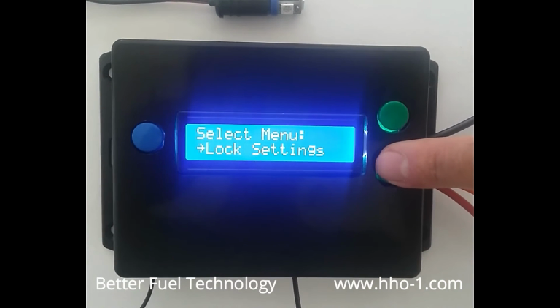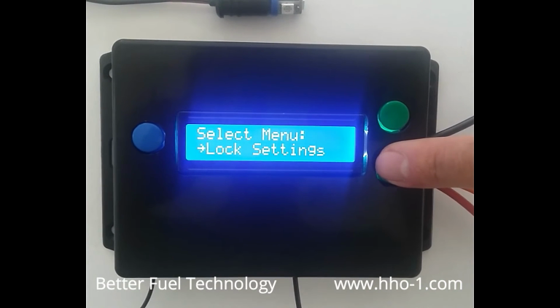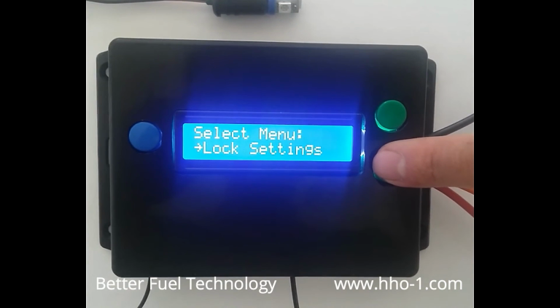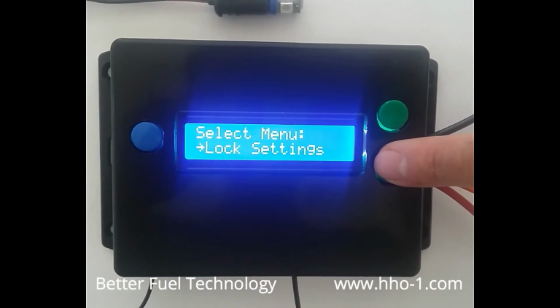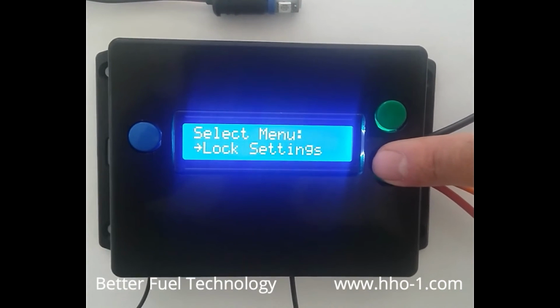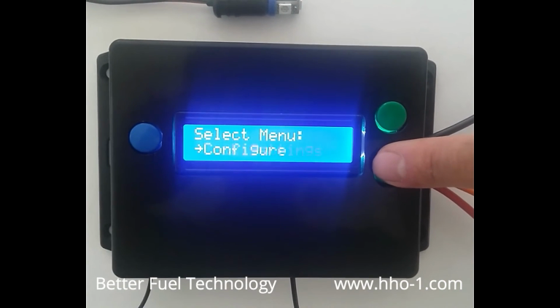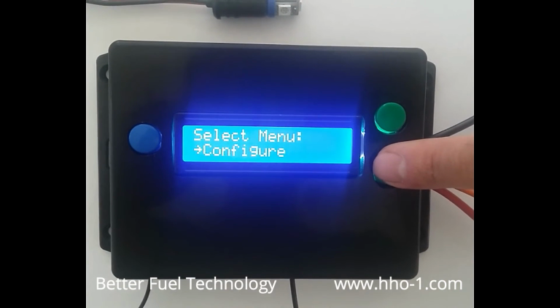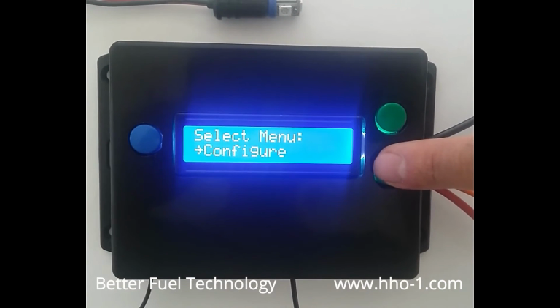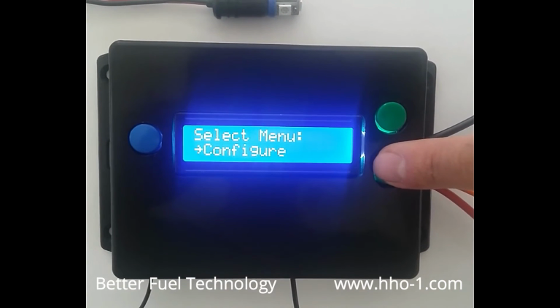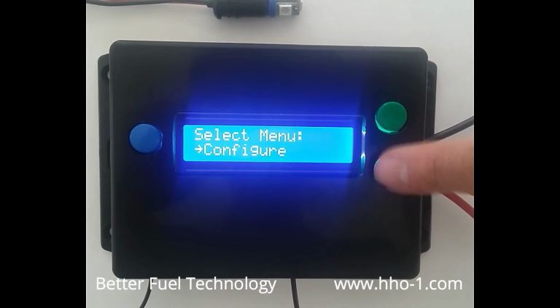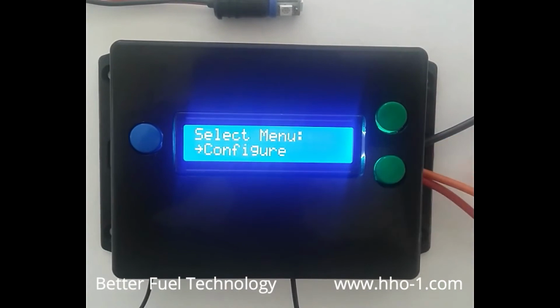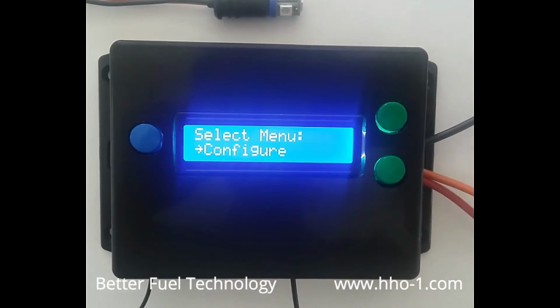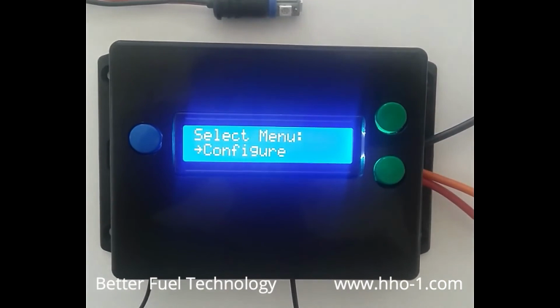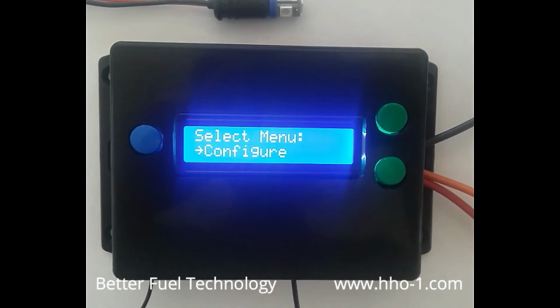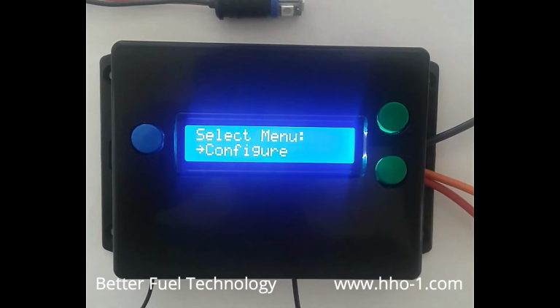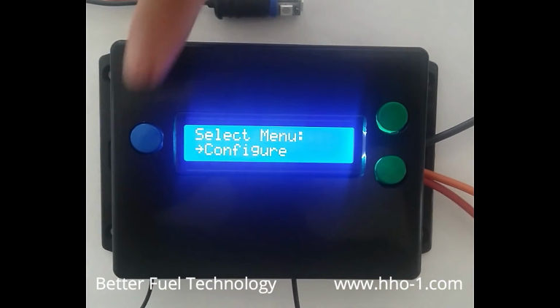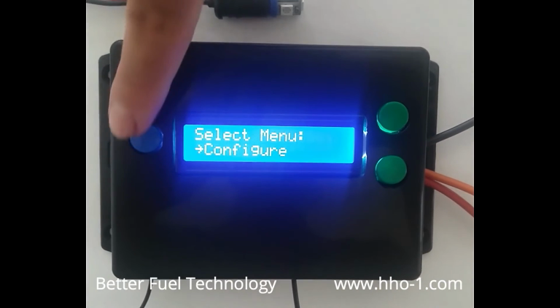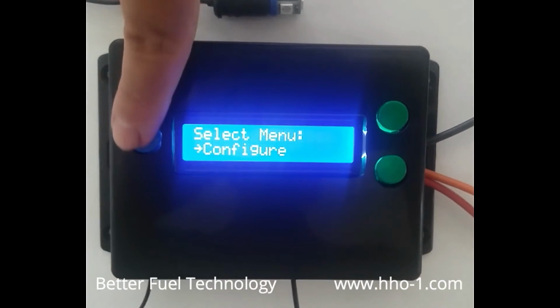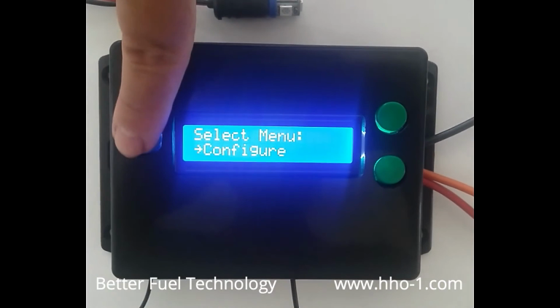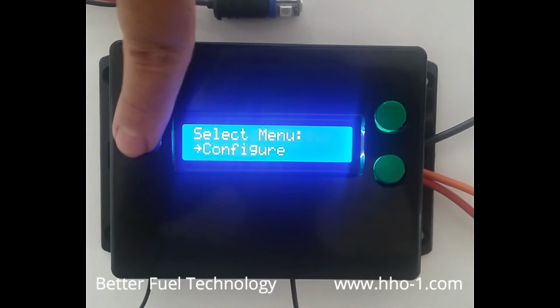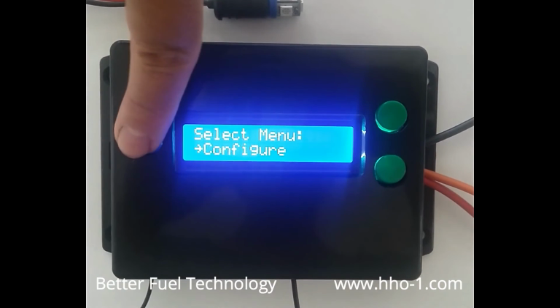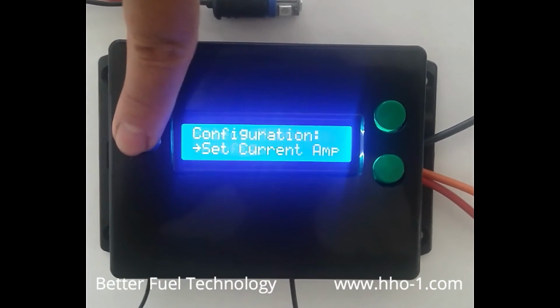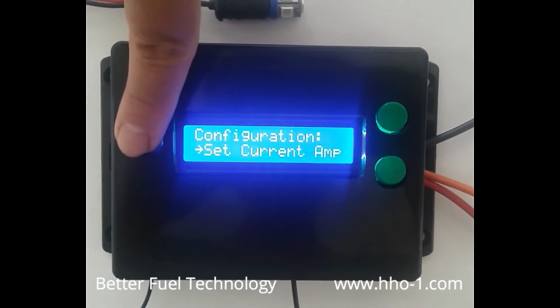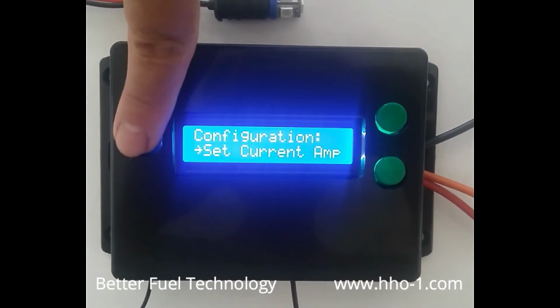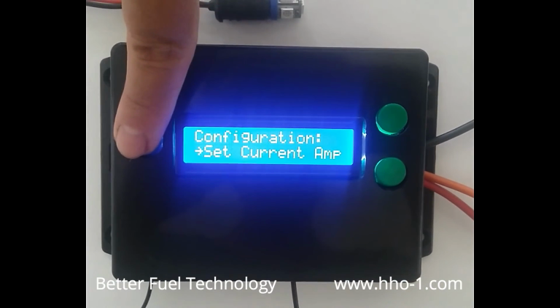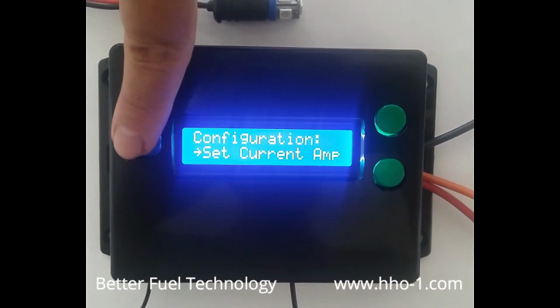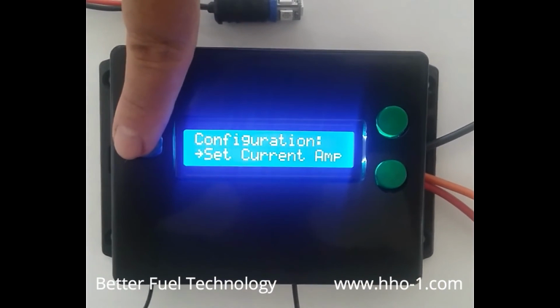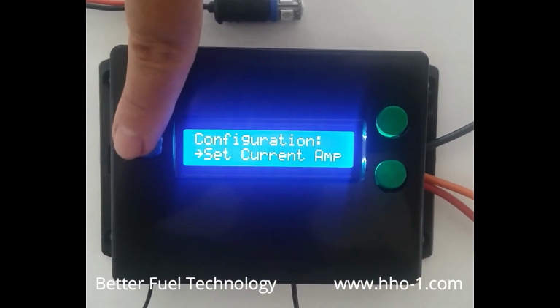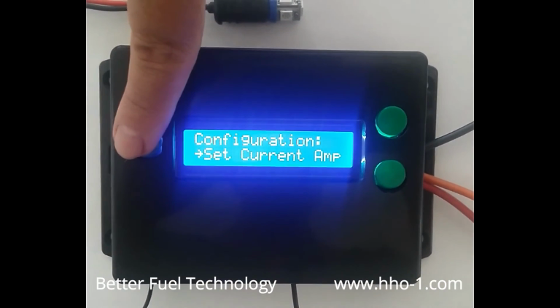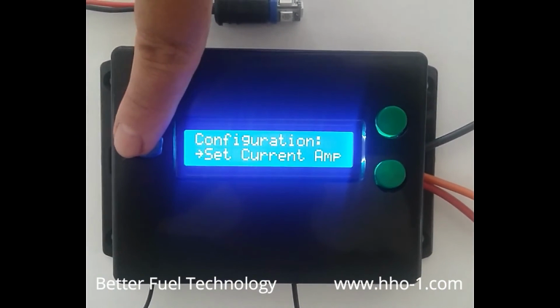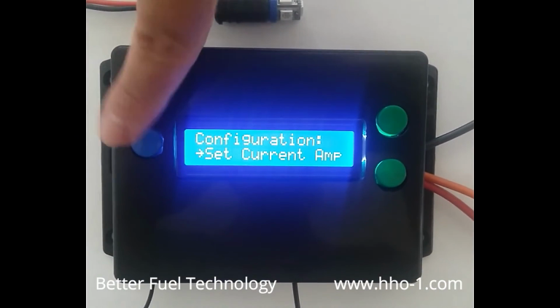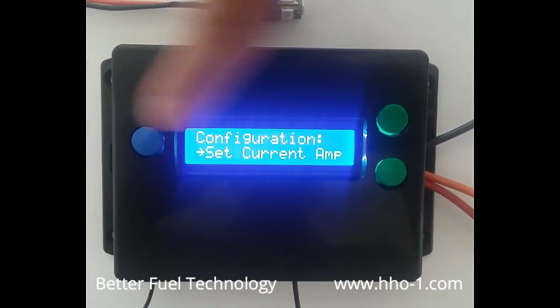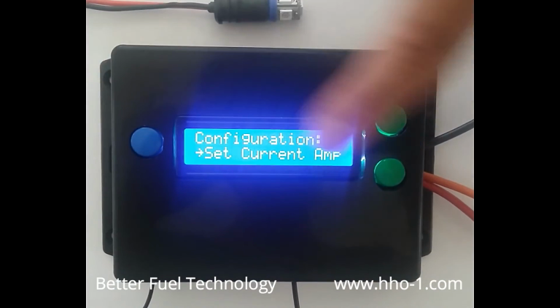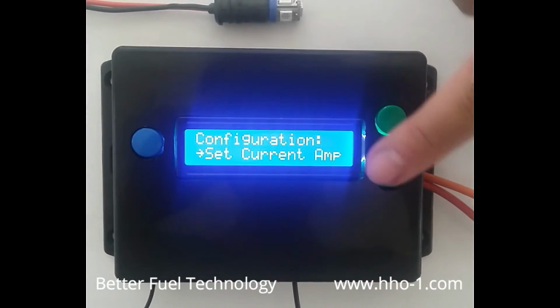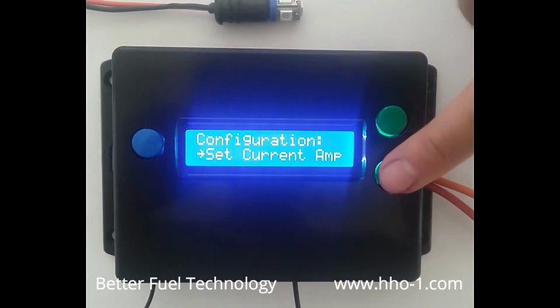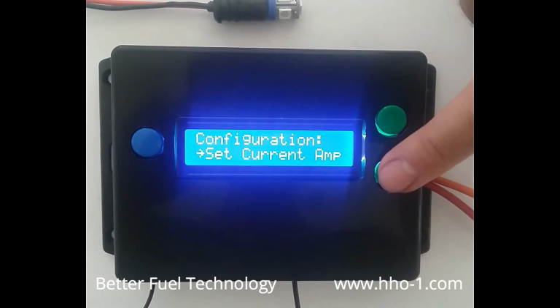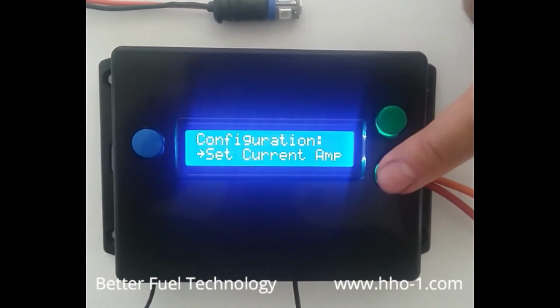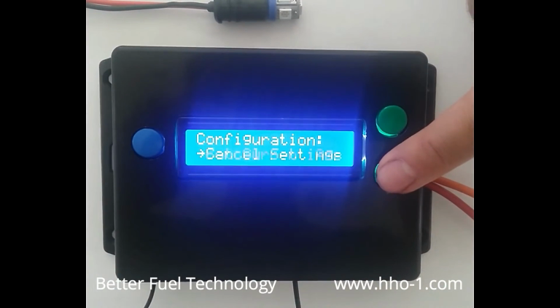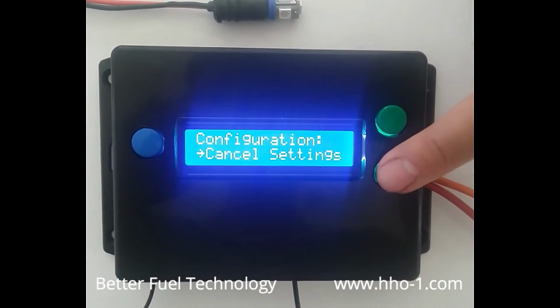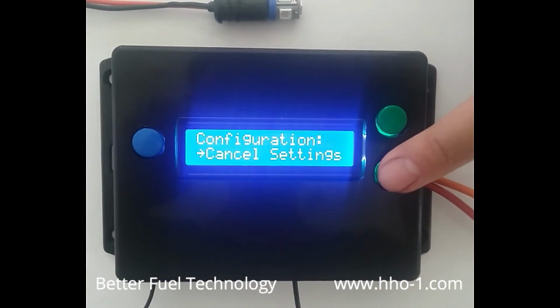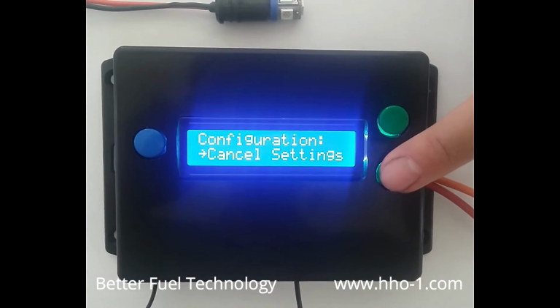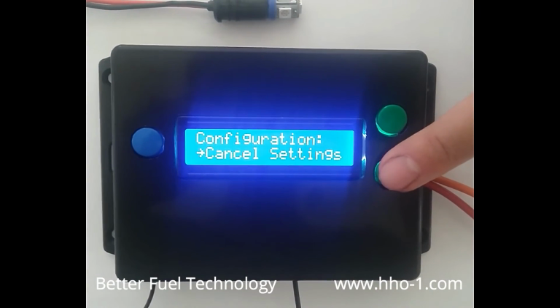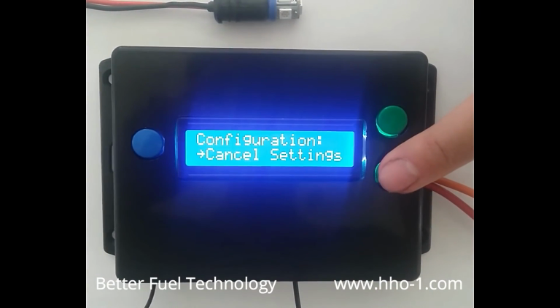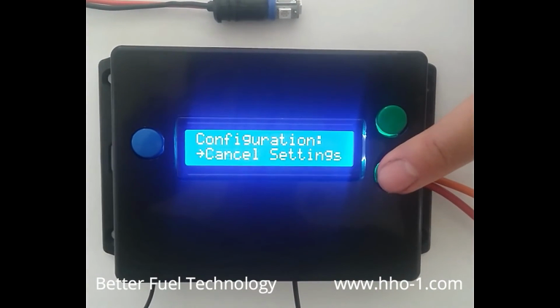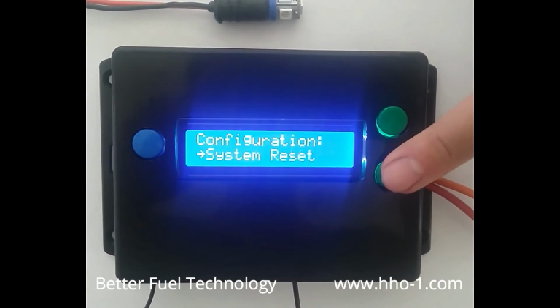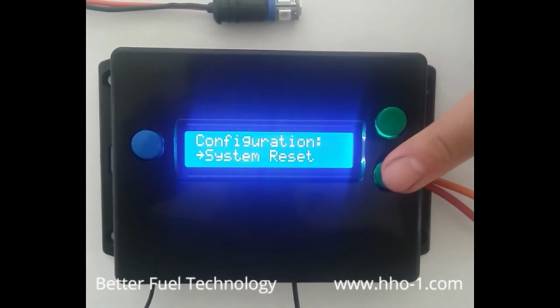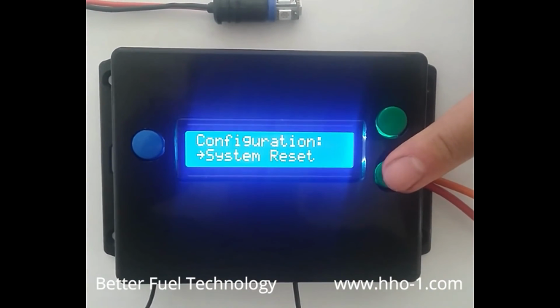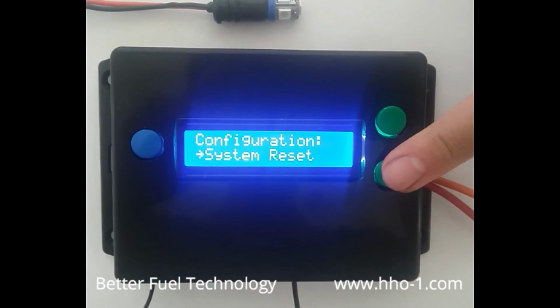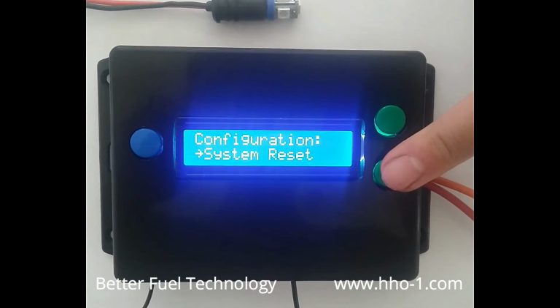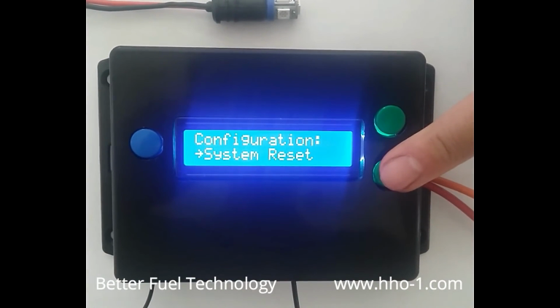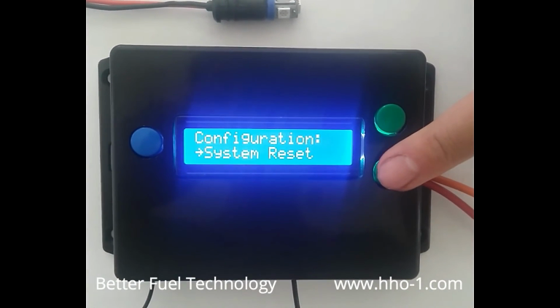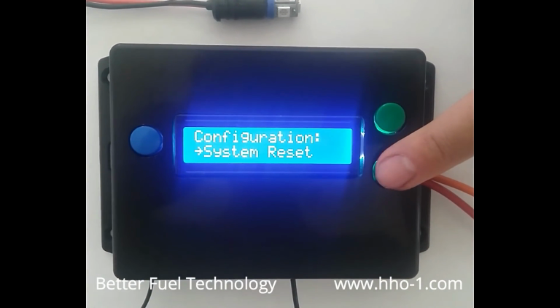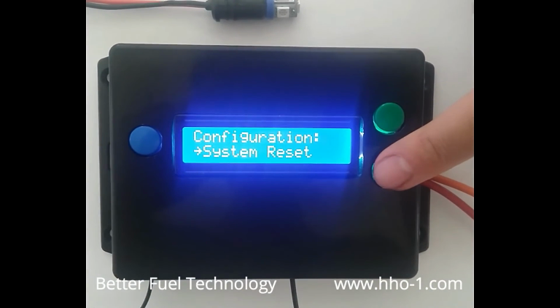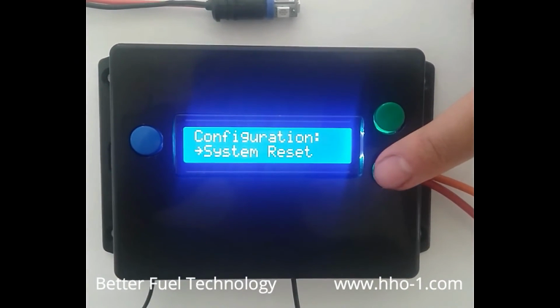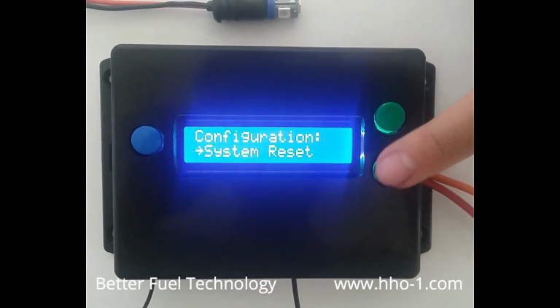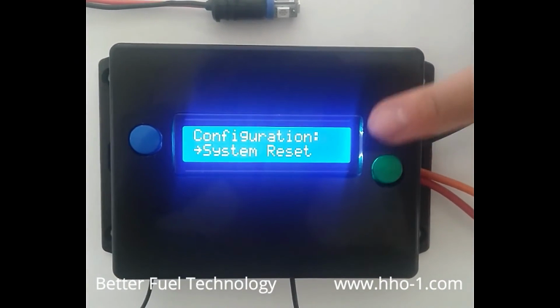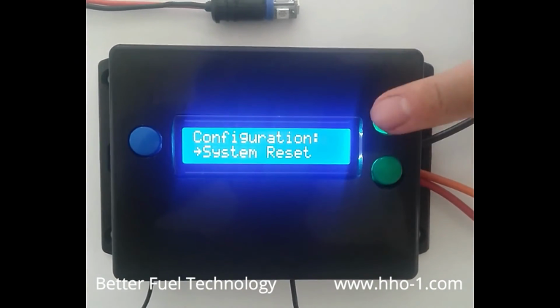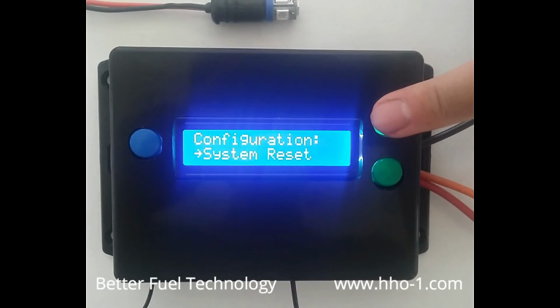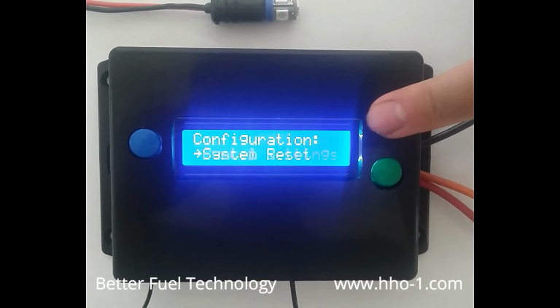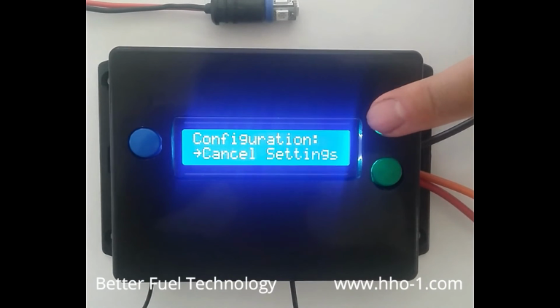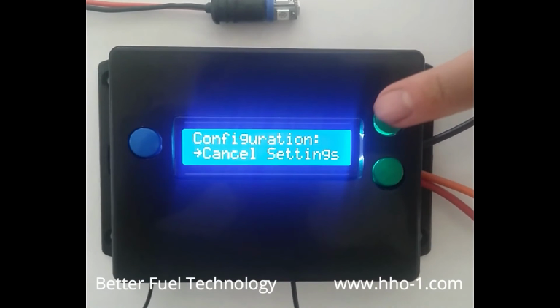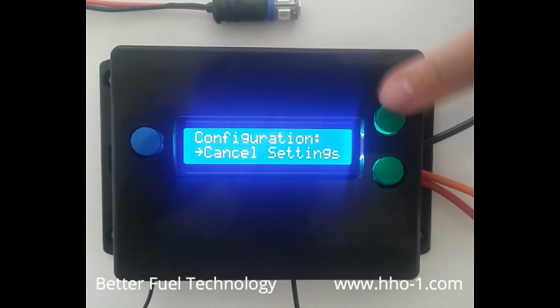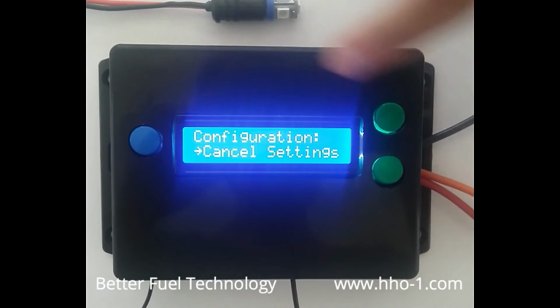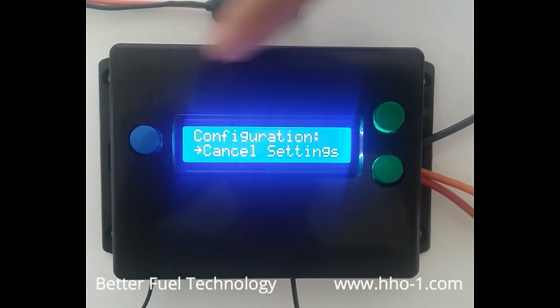The cancel settings option provides a quick and easy way to disable the system without having to remove it from the vehicle.